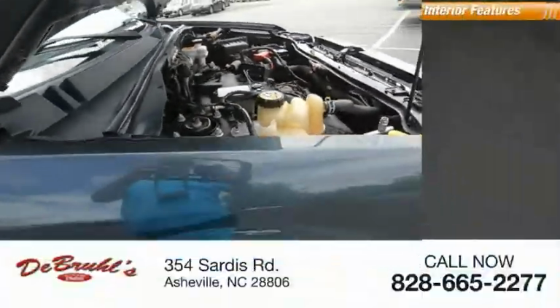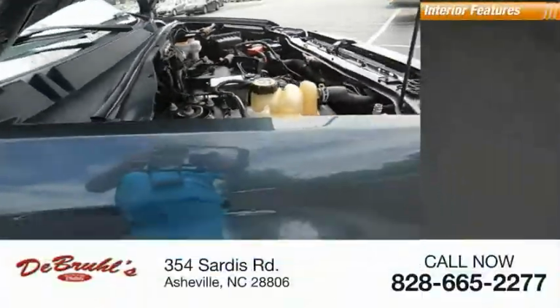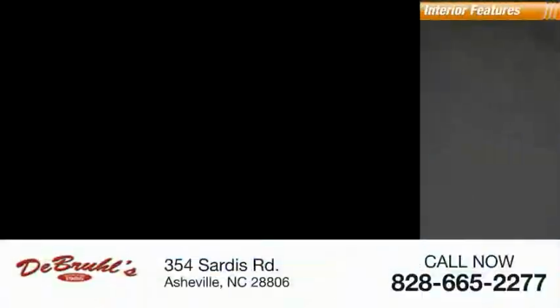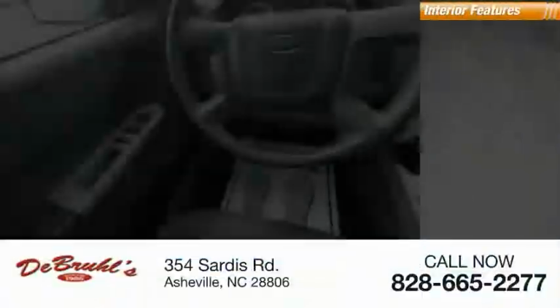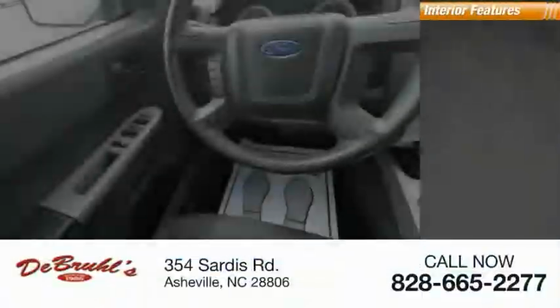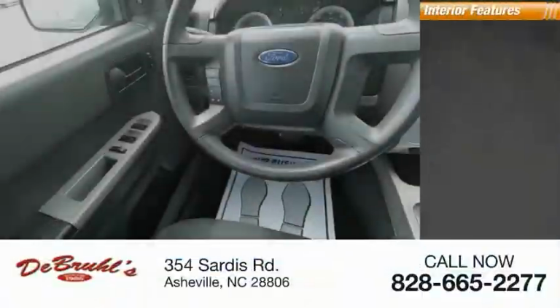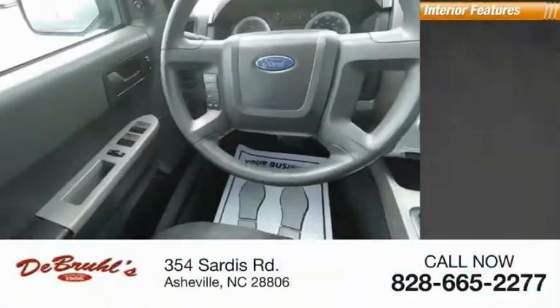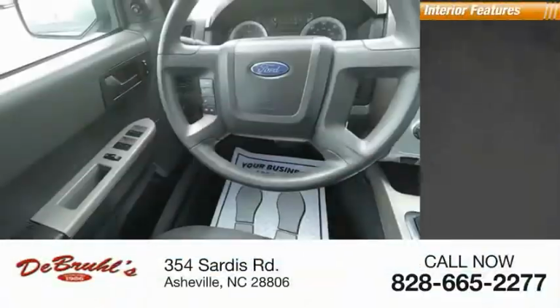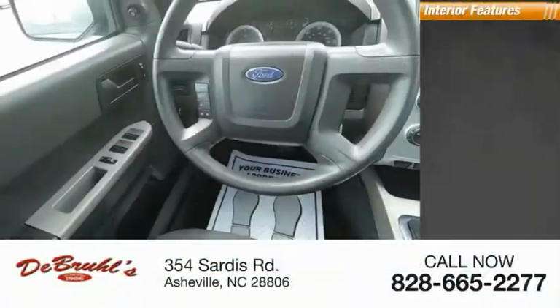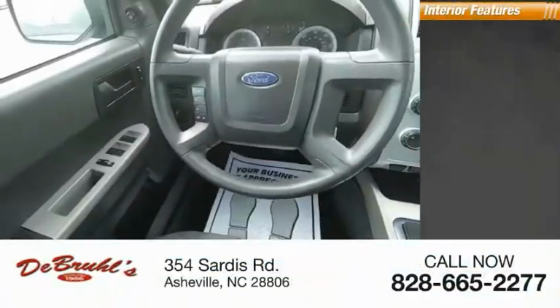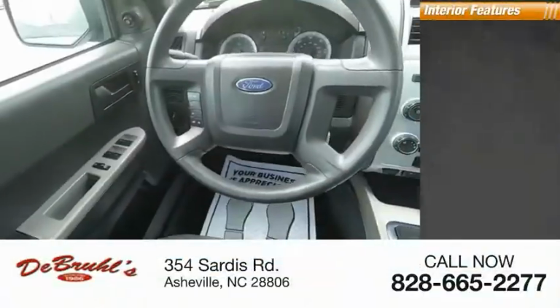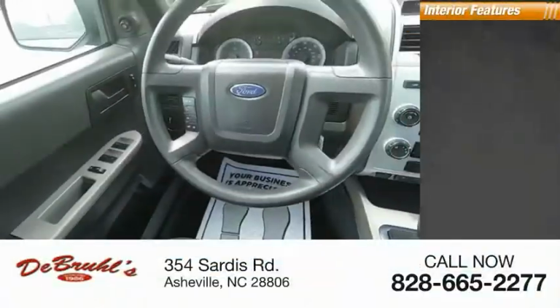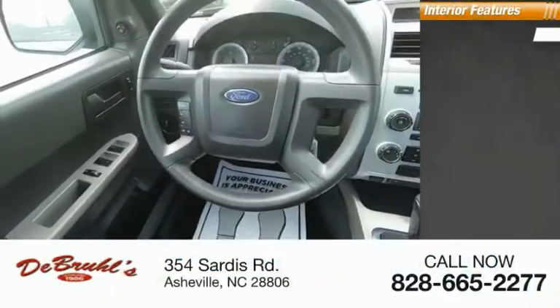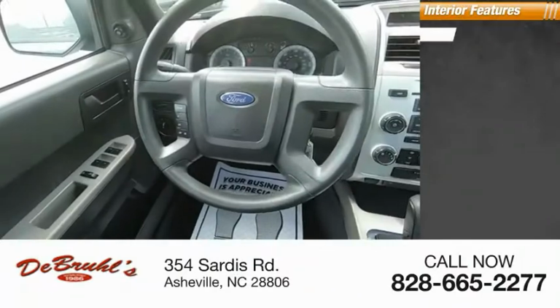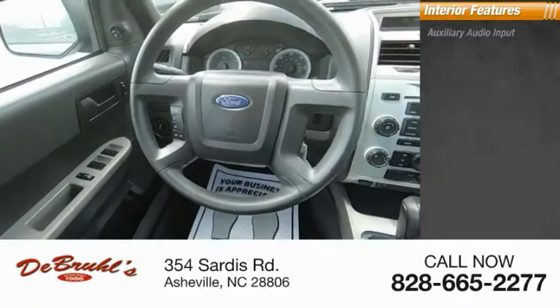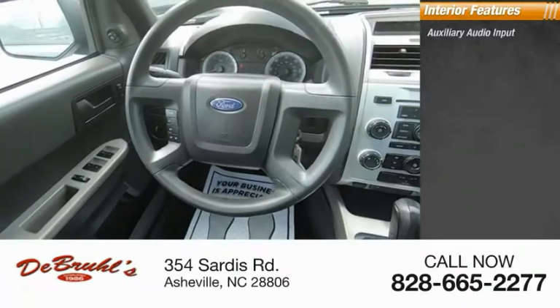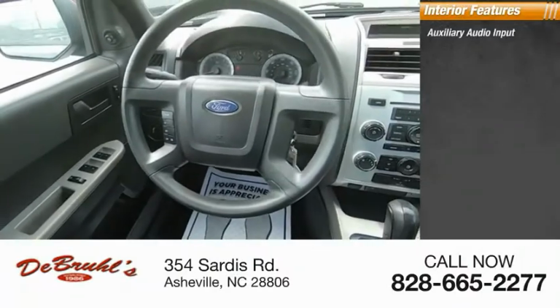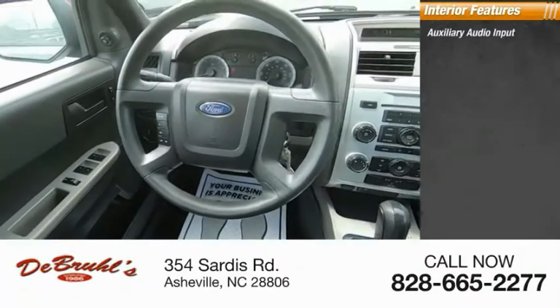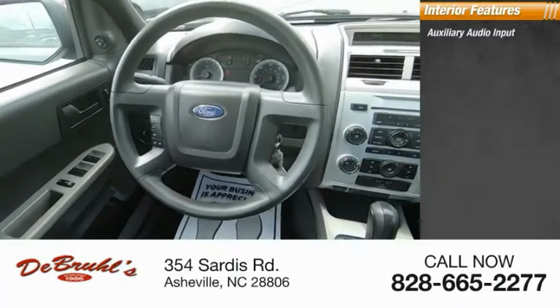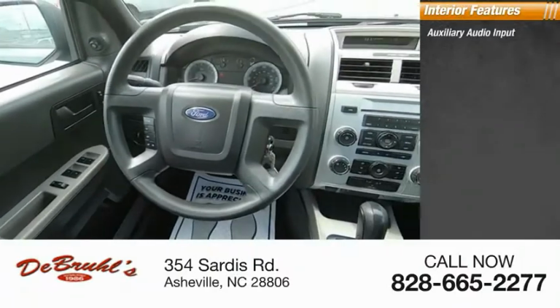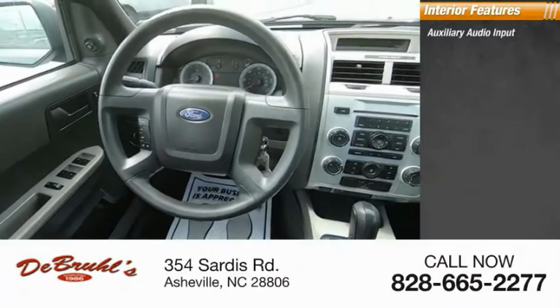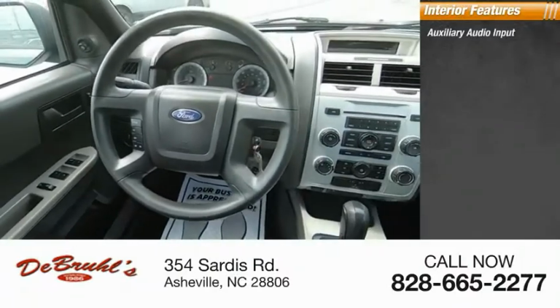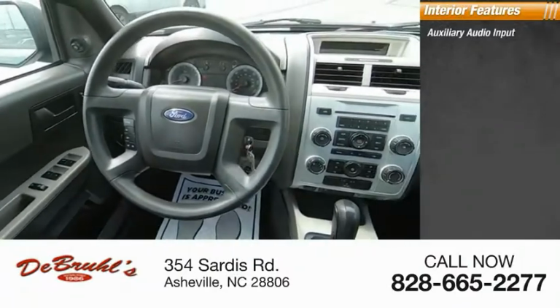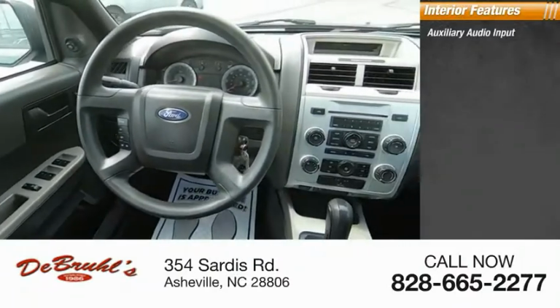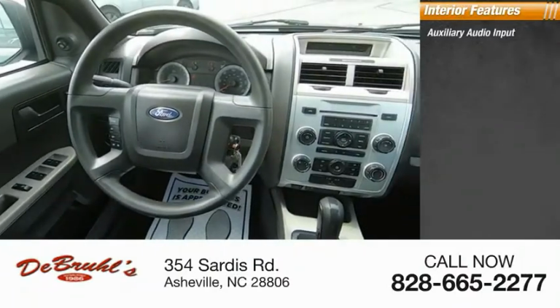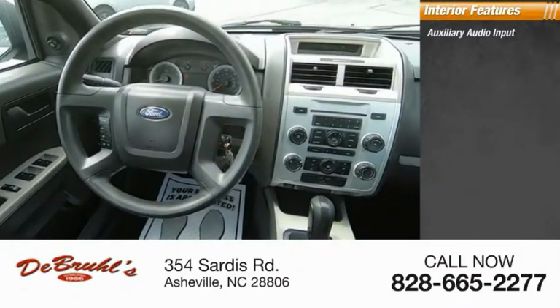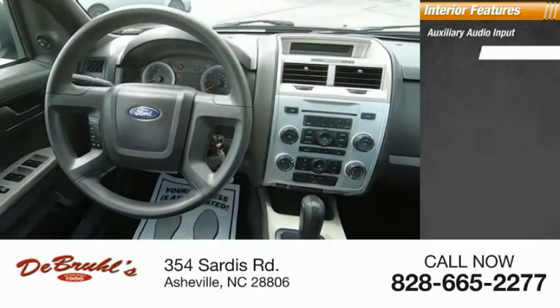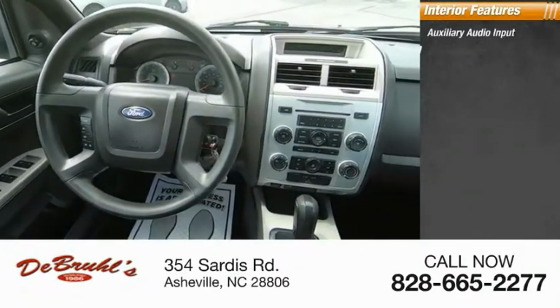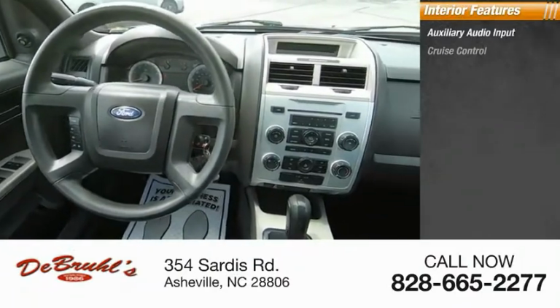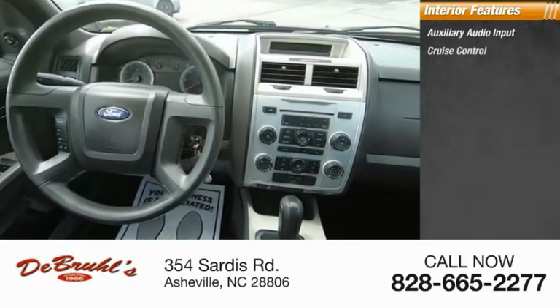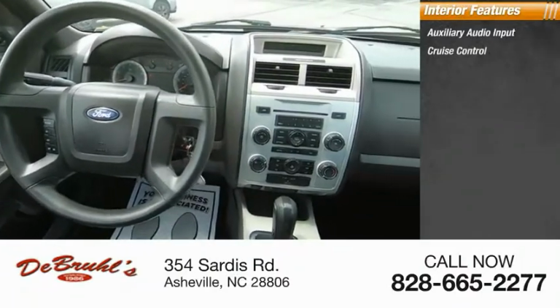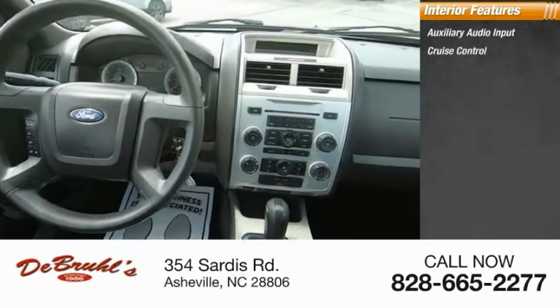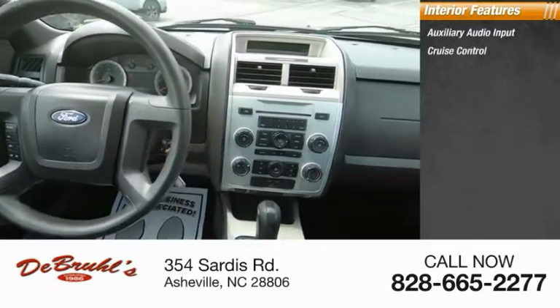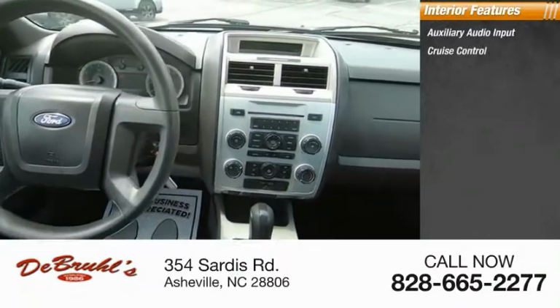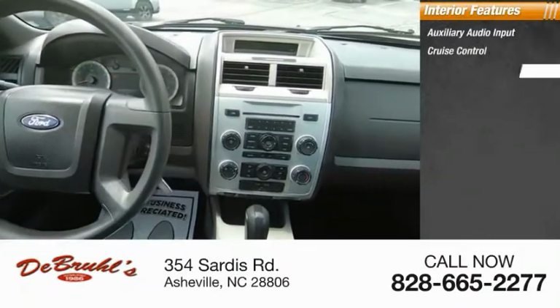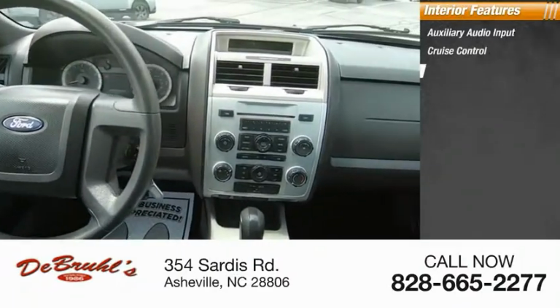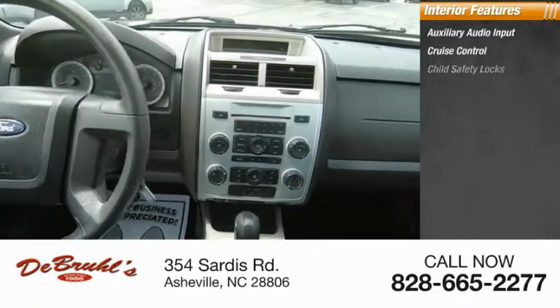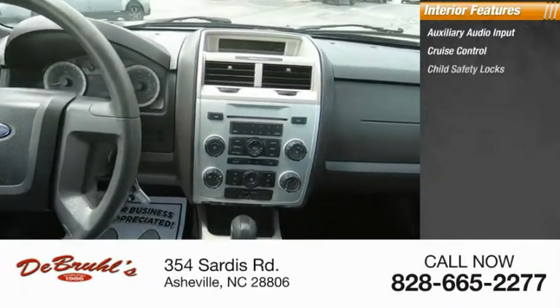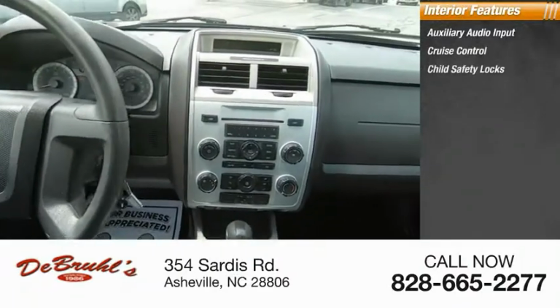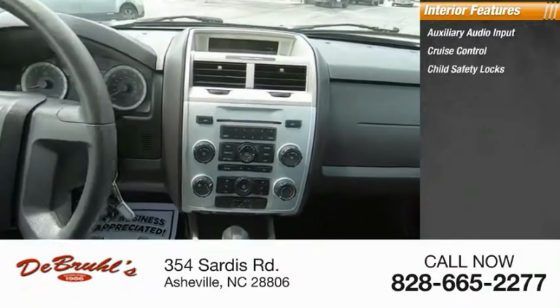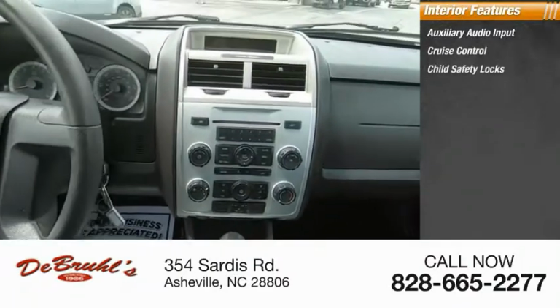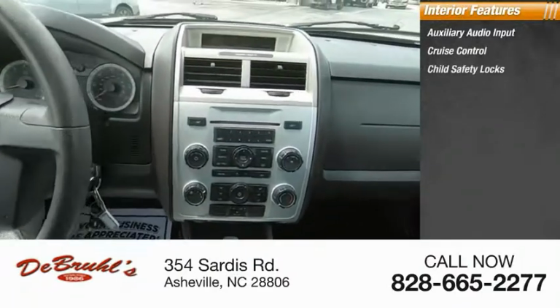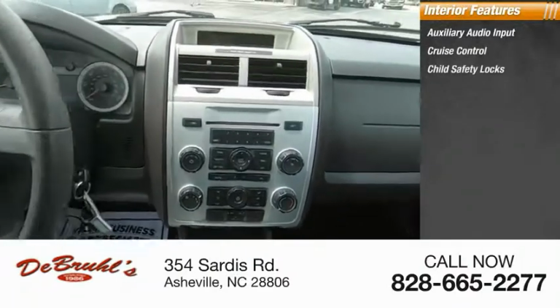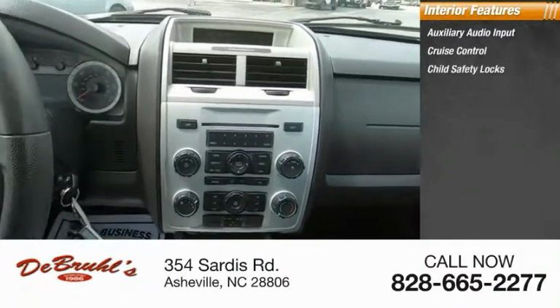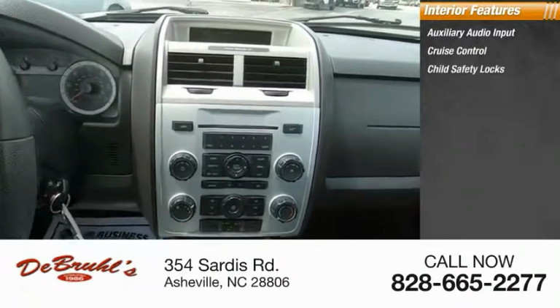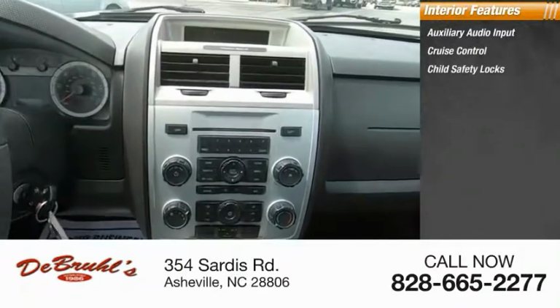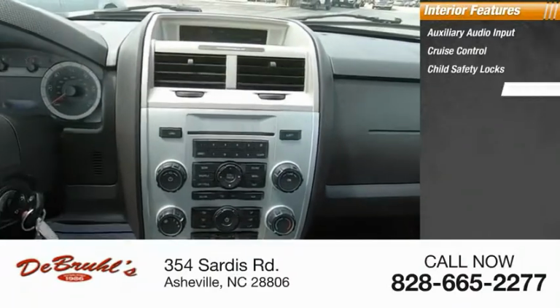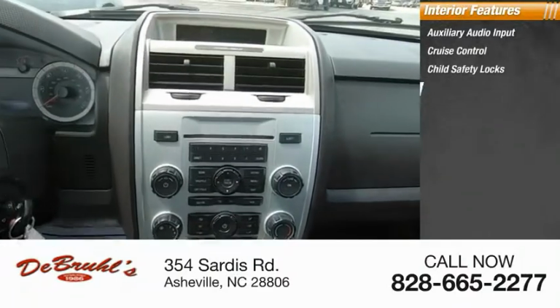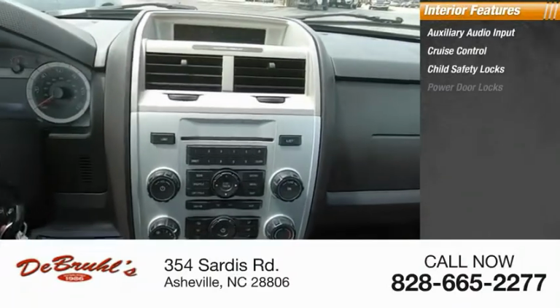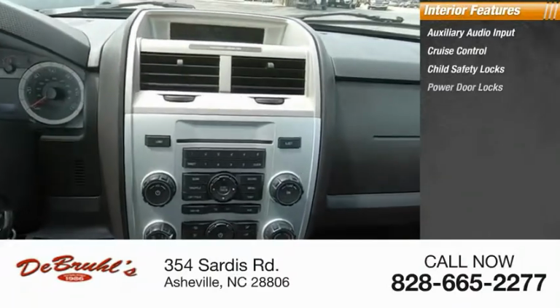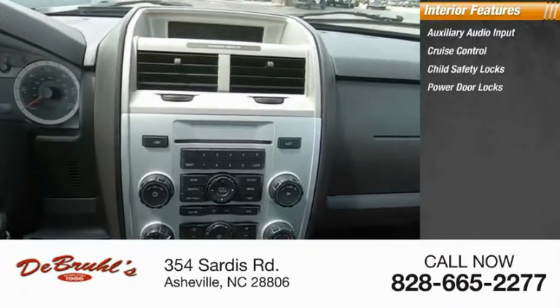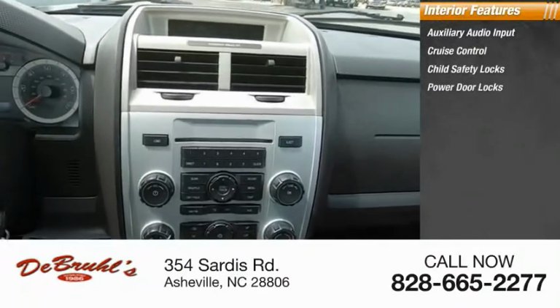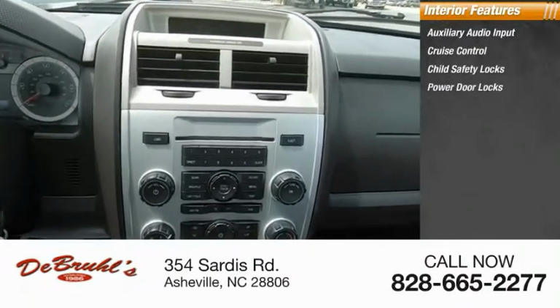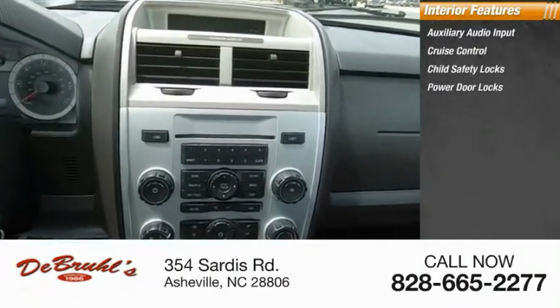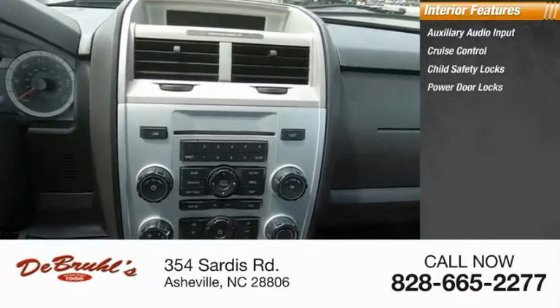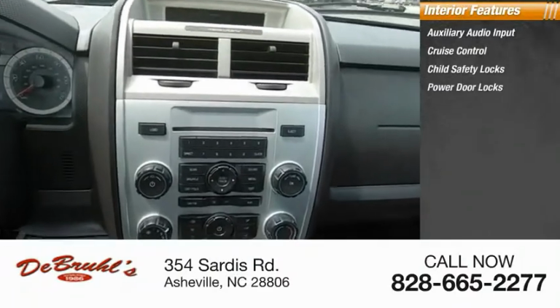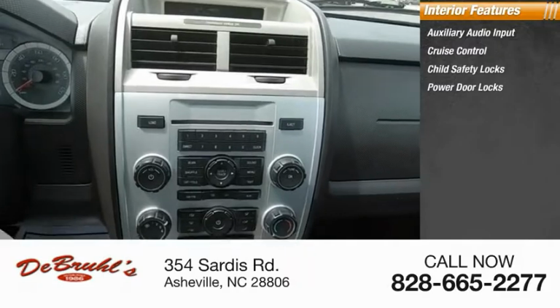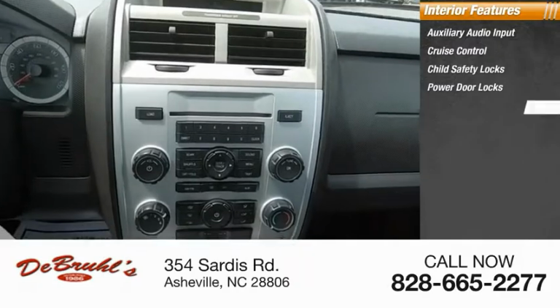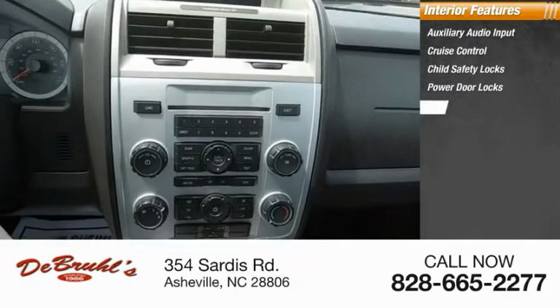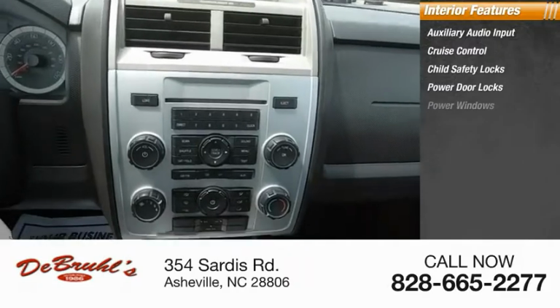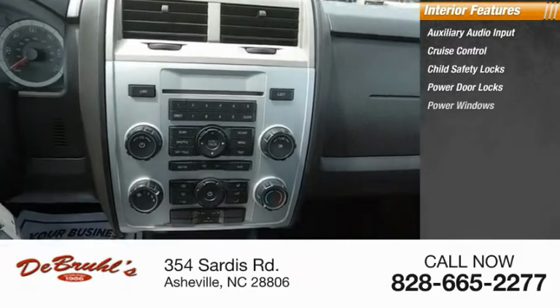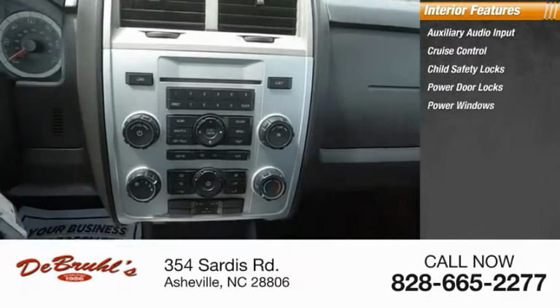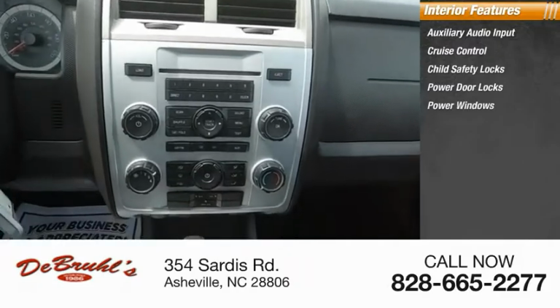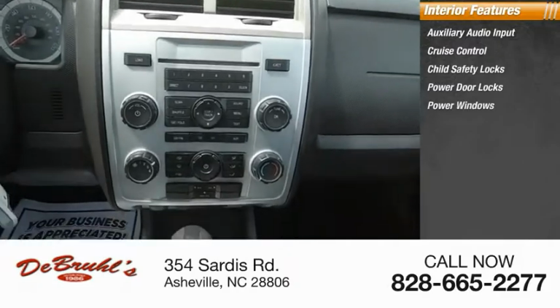Inside you'll find auxiliary audio input, cruise control, child safety locks, power door locks, power windows.